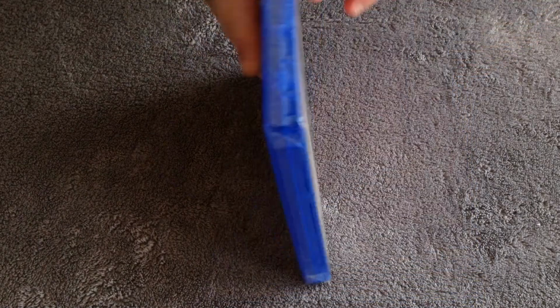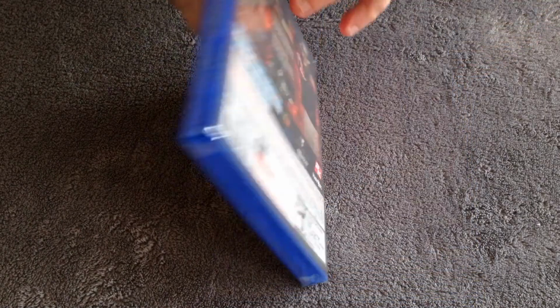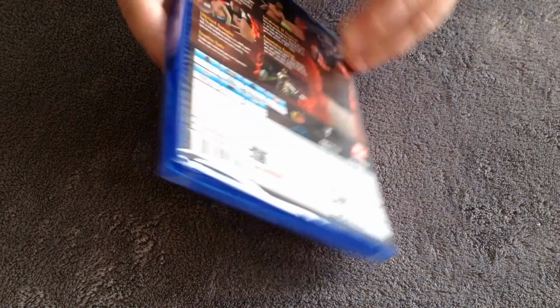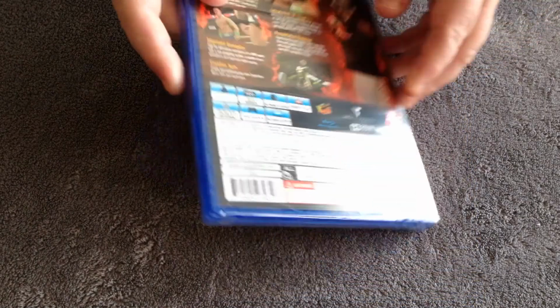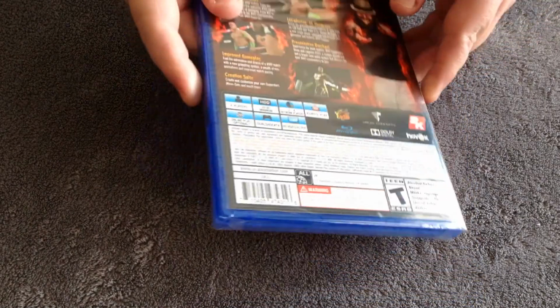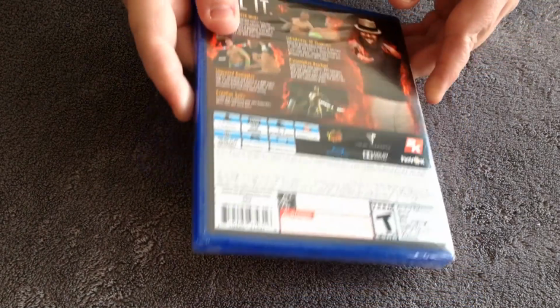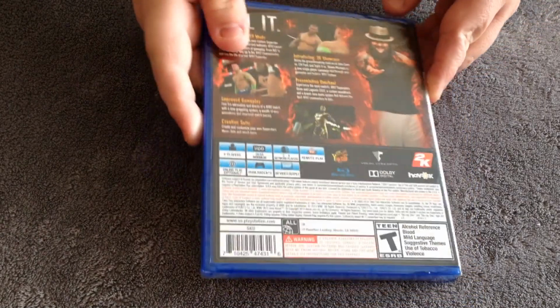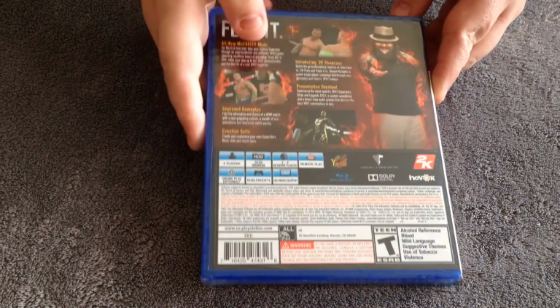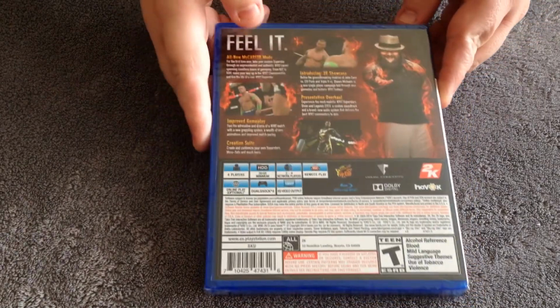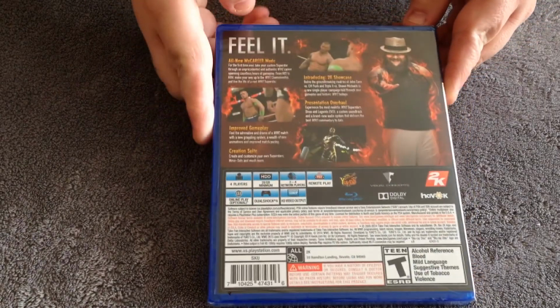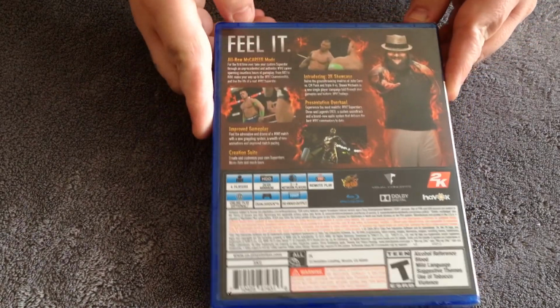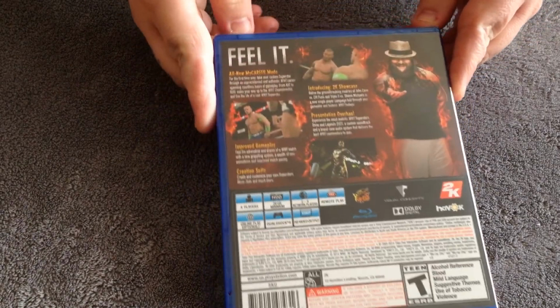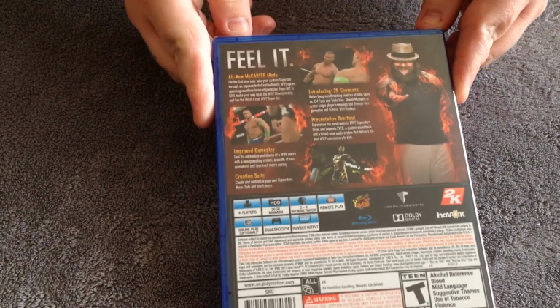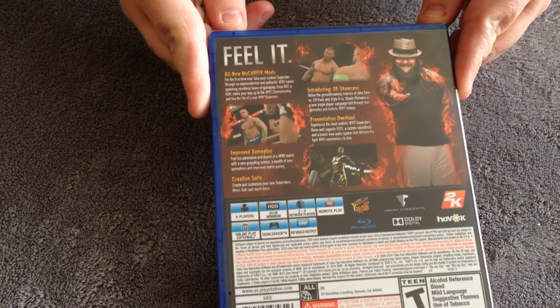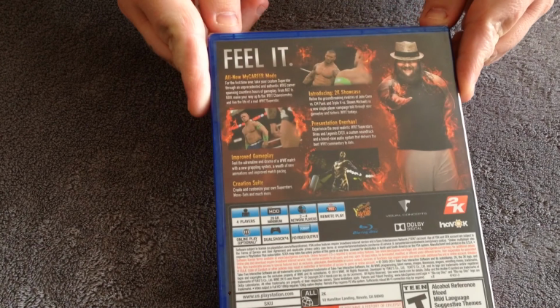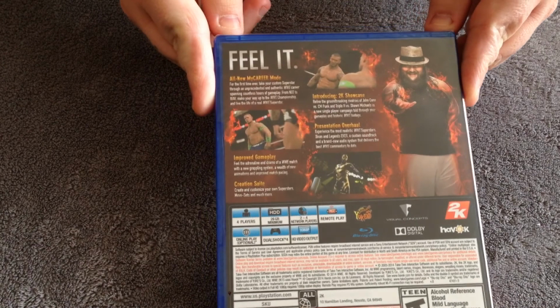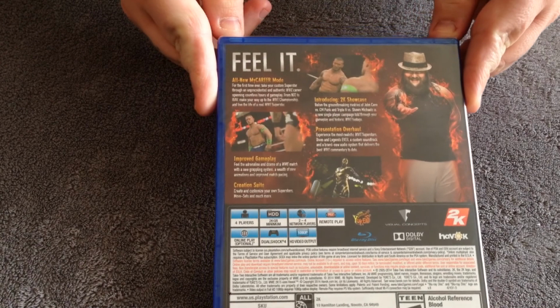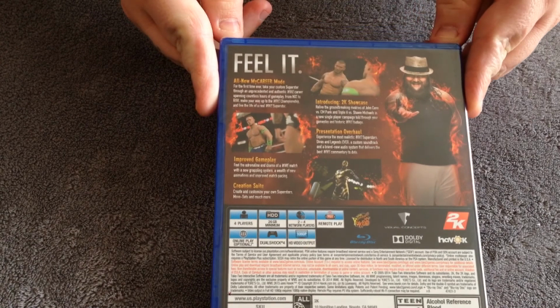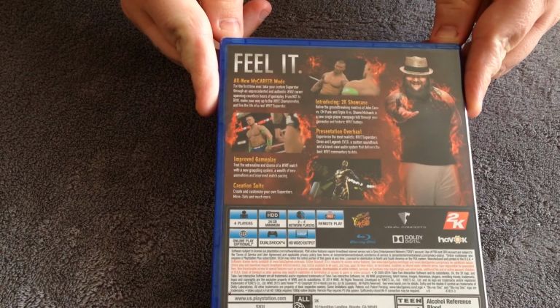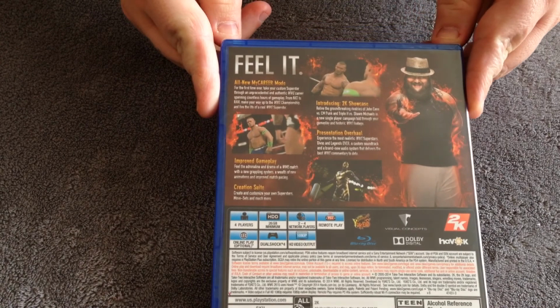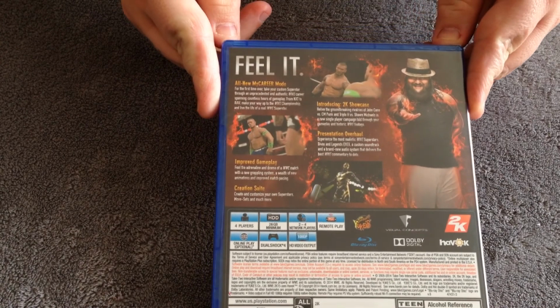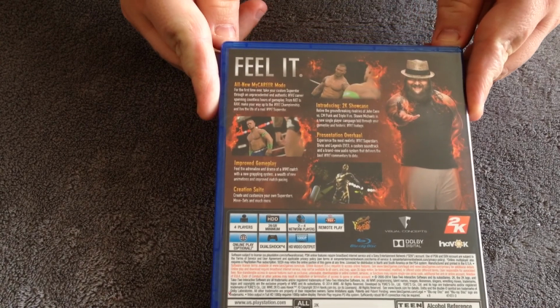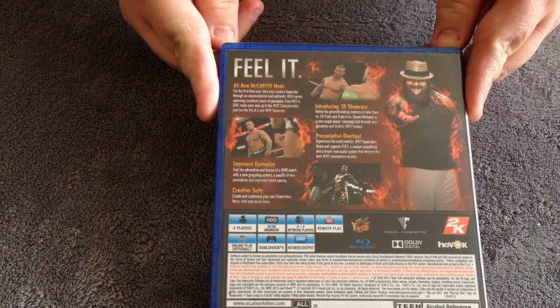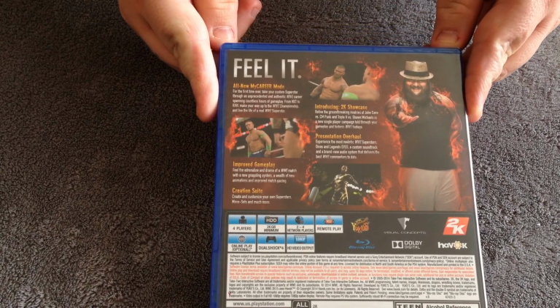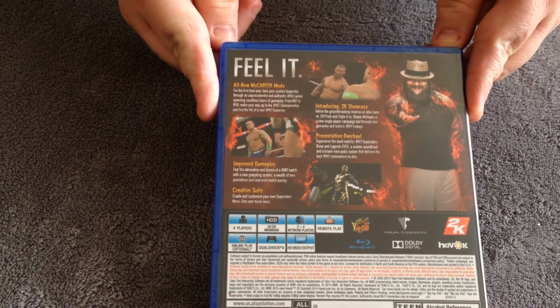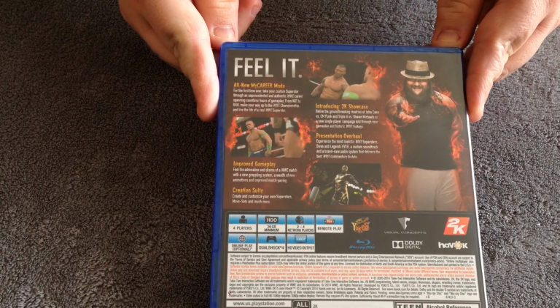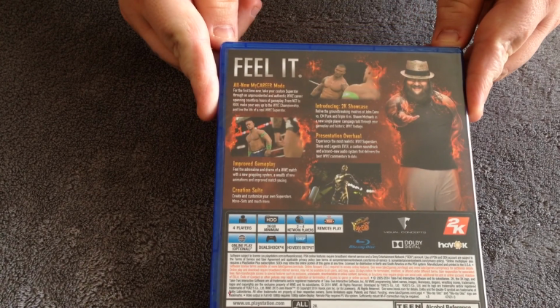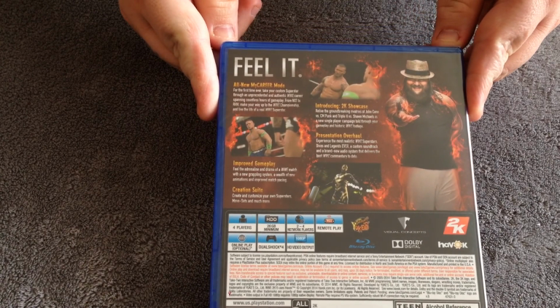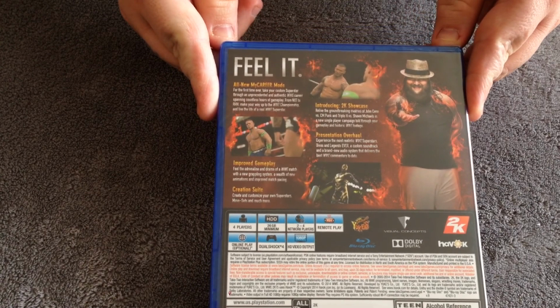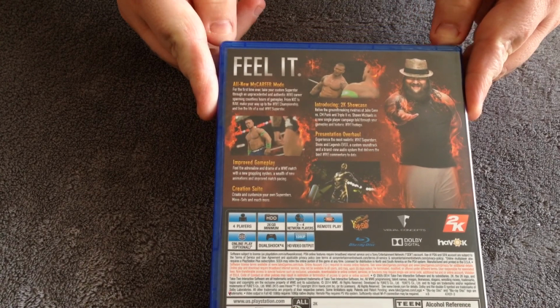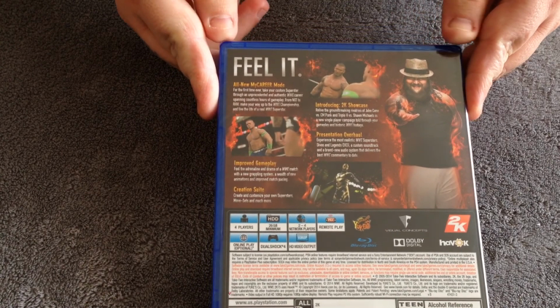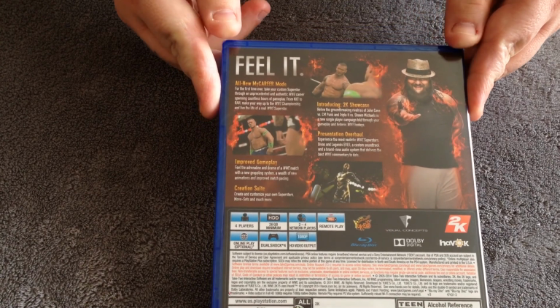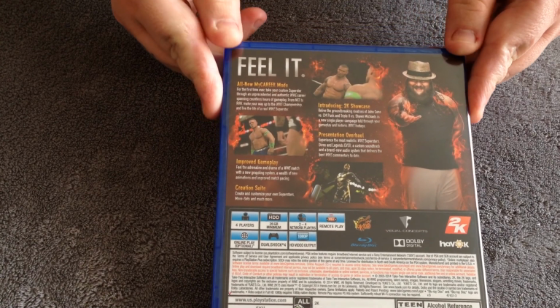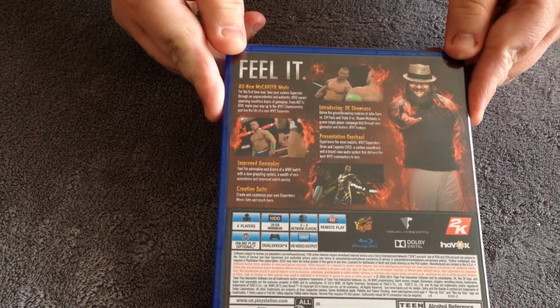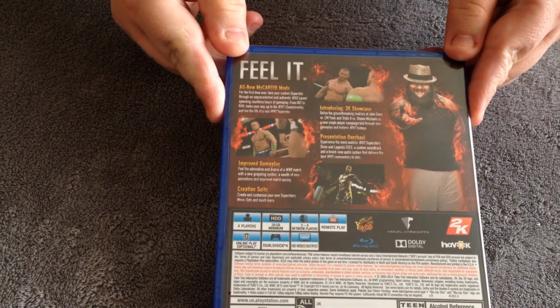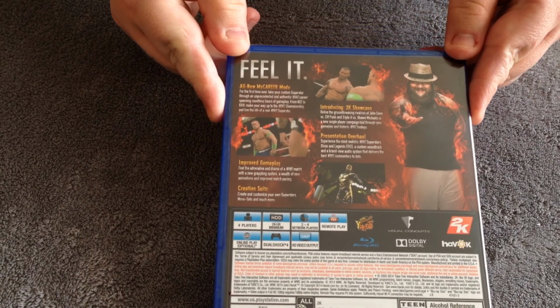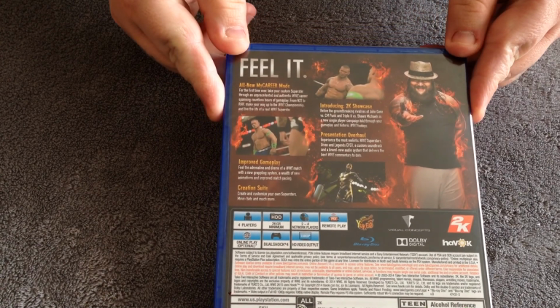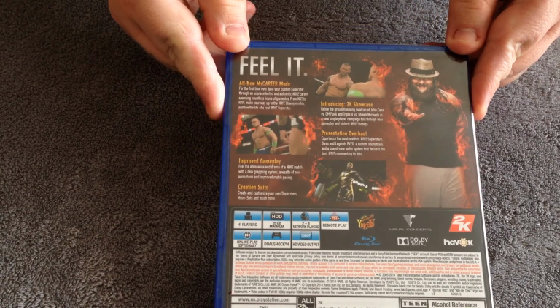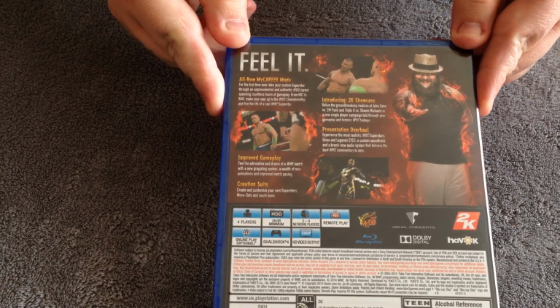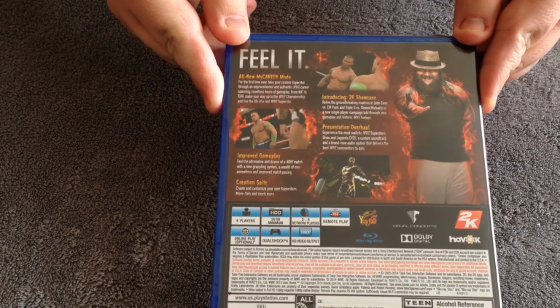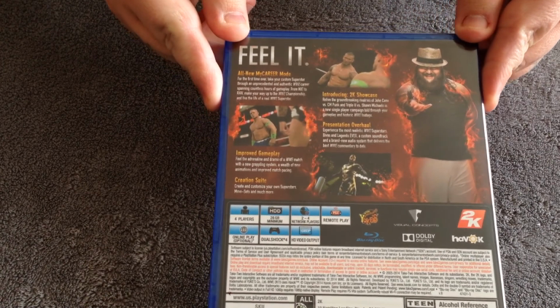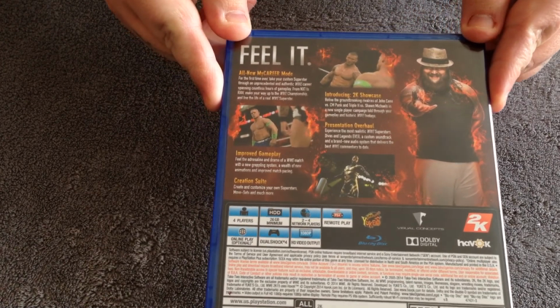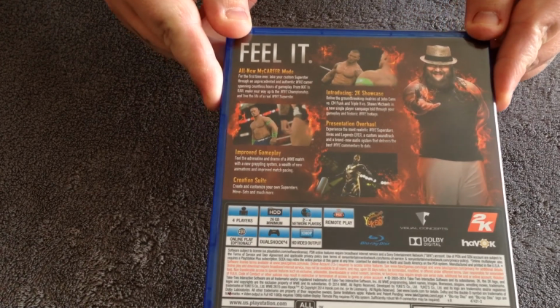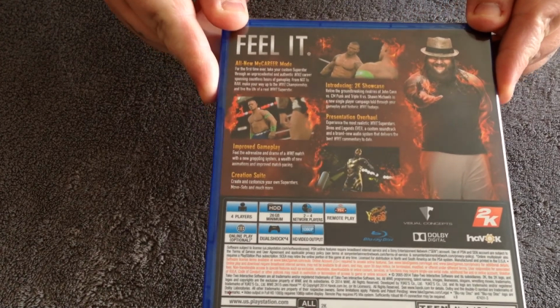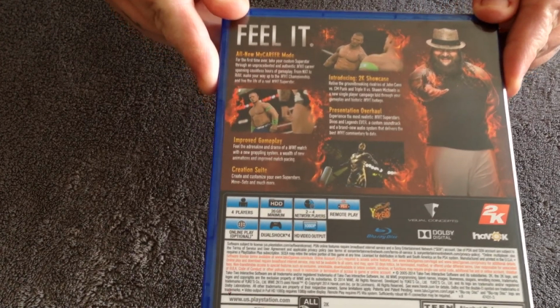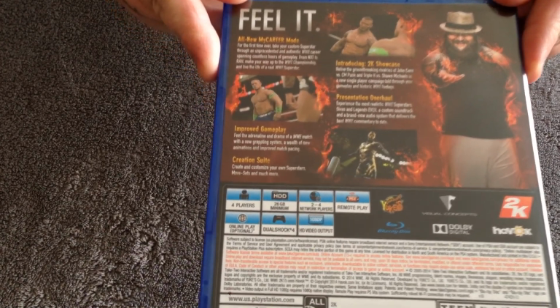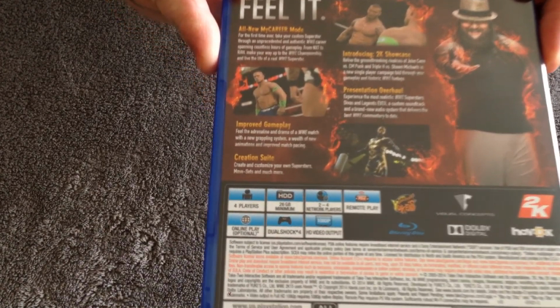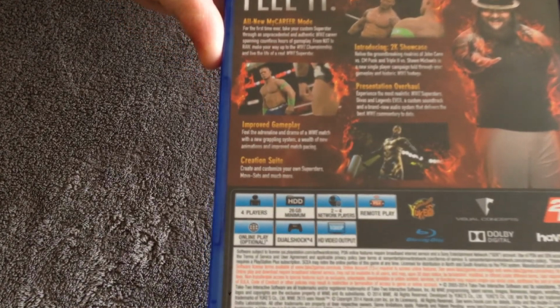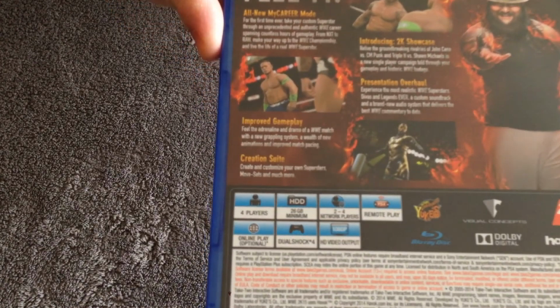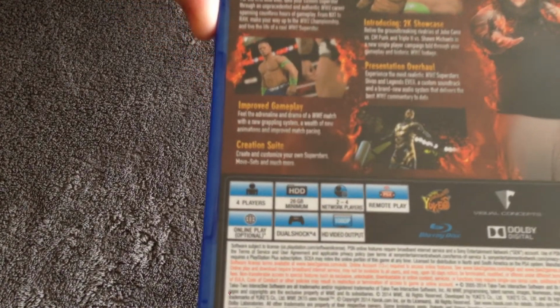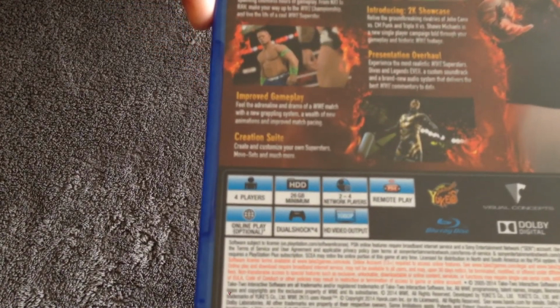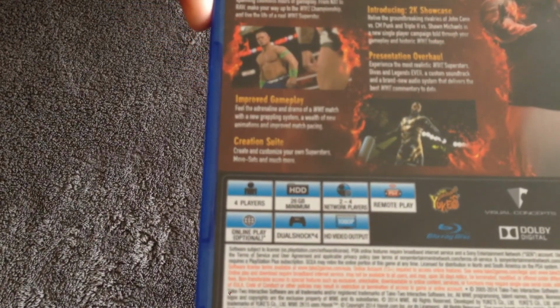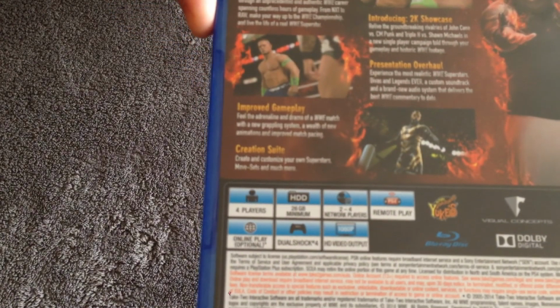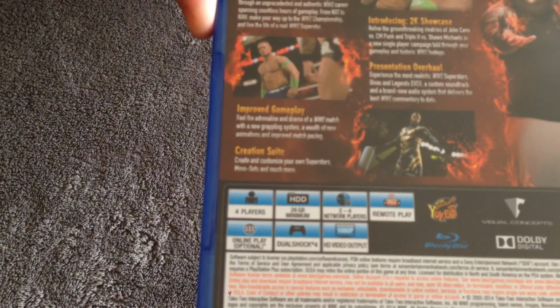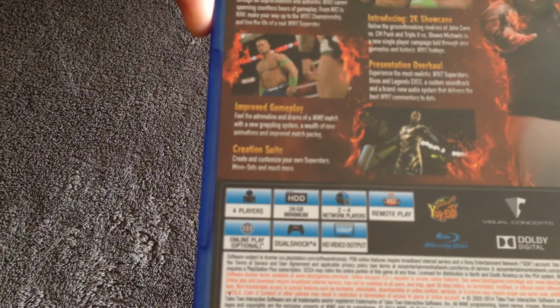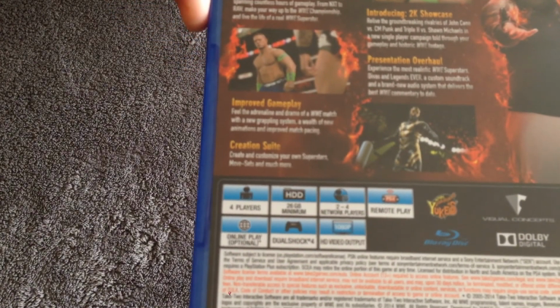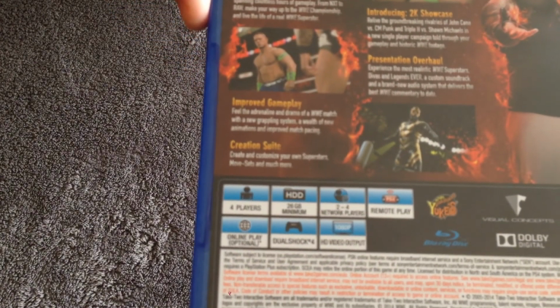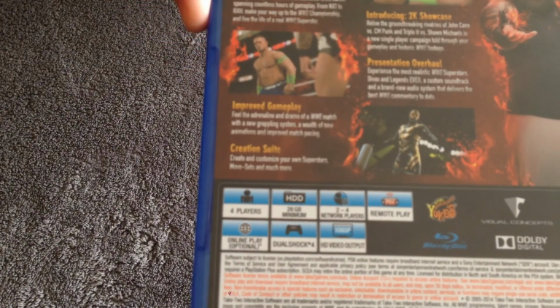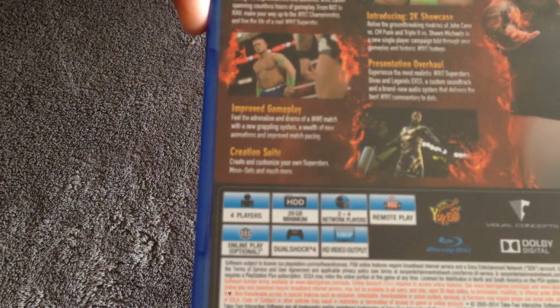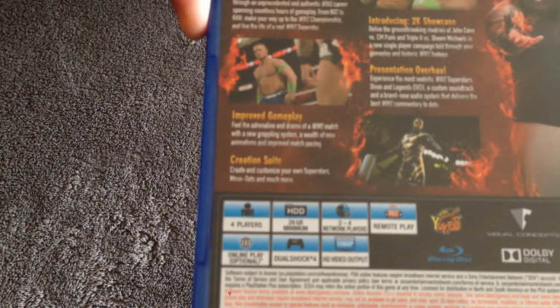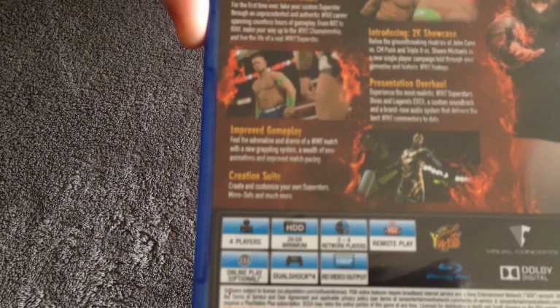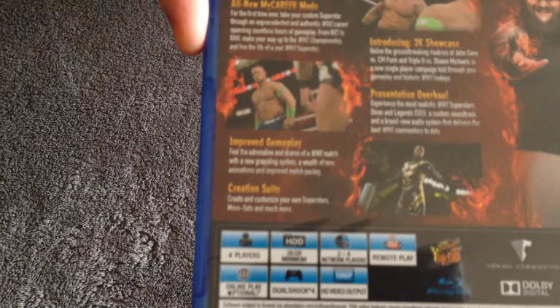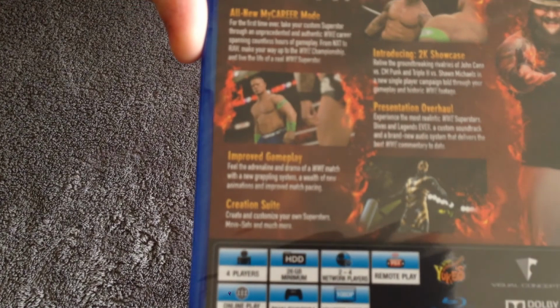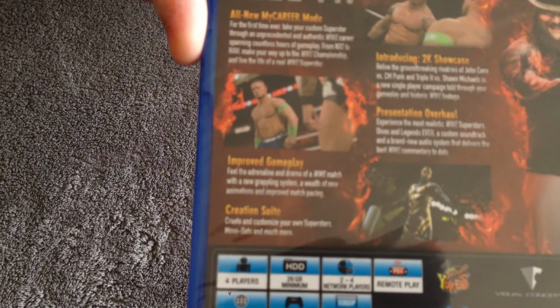I'll show you guys the back here. Let's see if we can get a closer view.